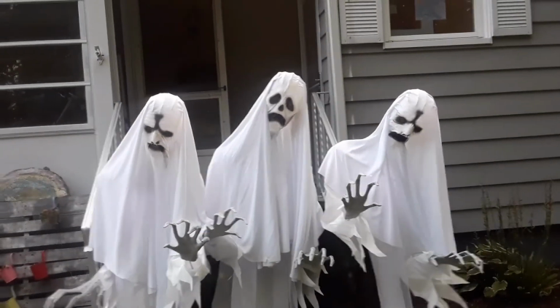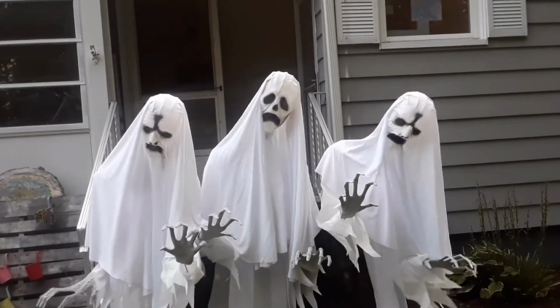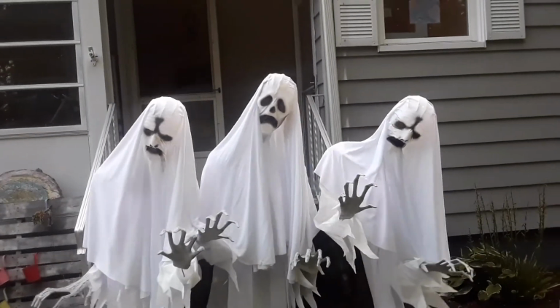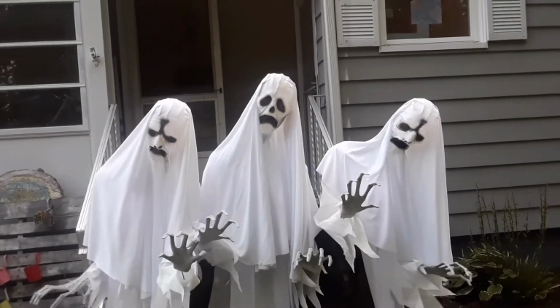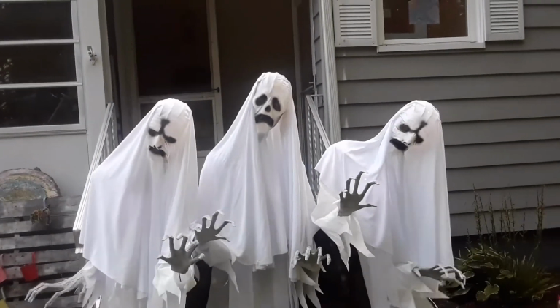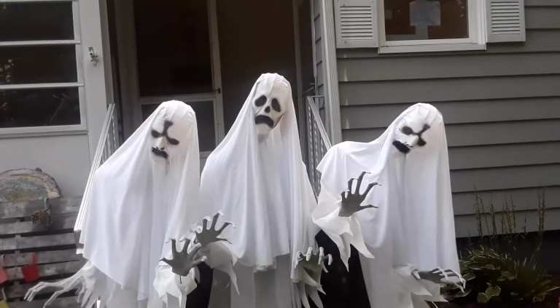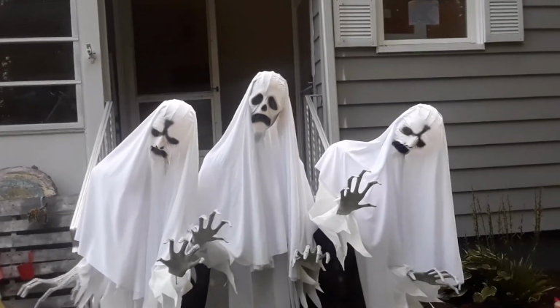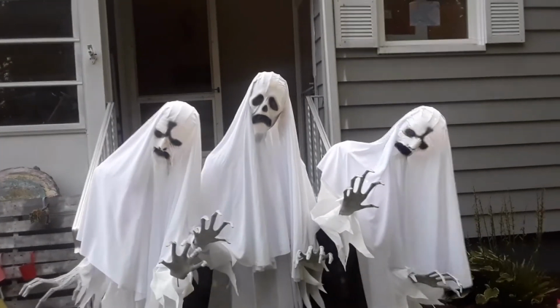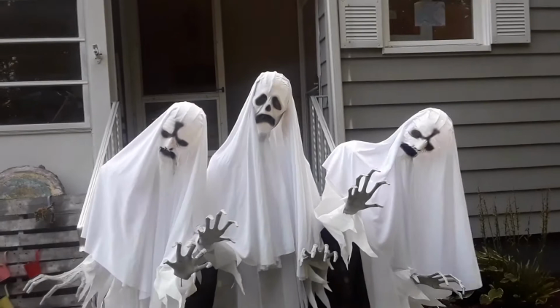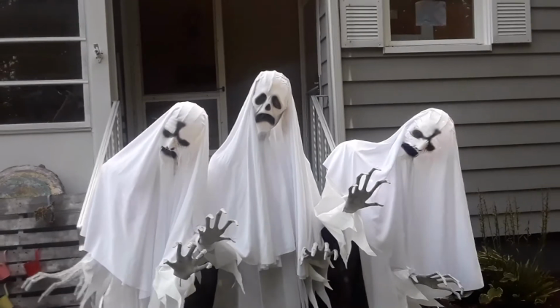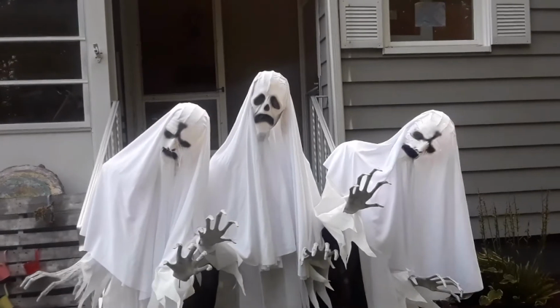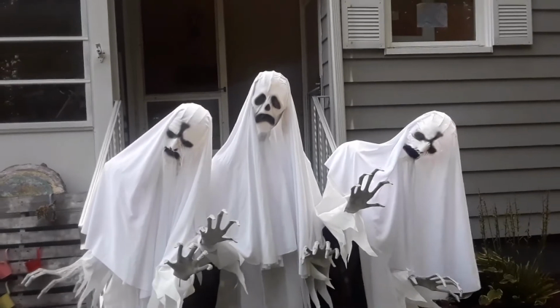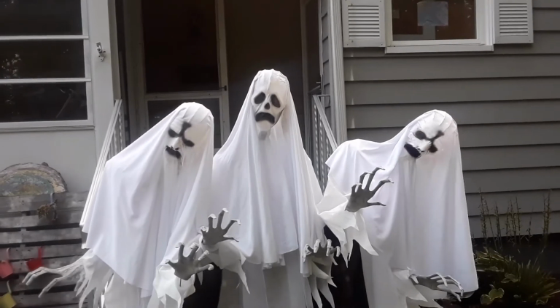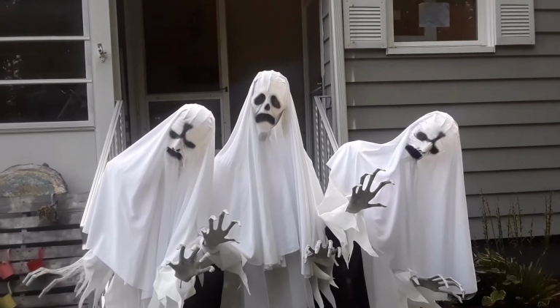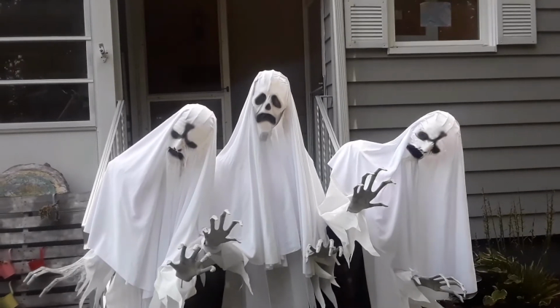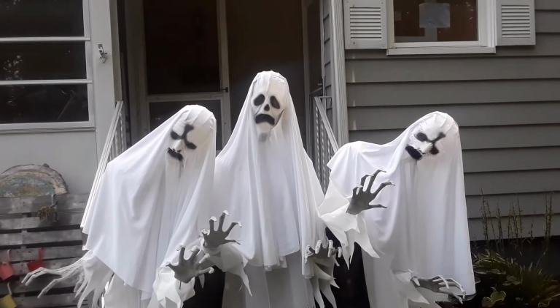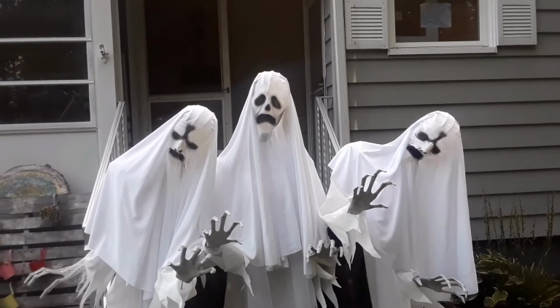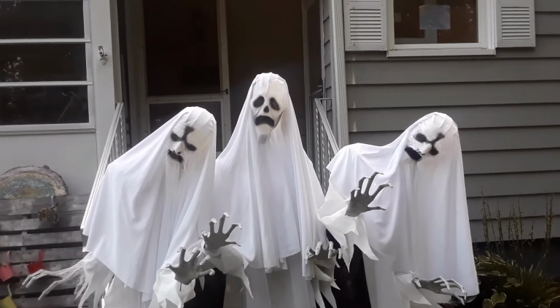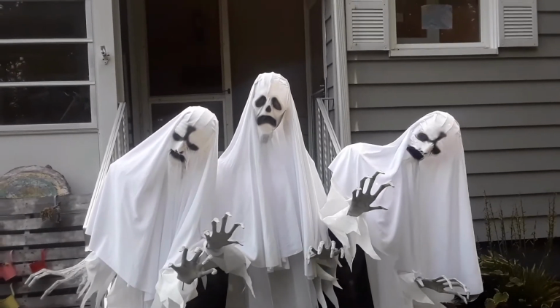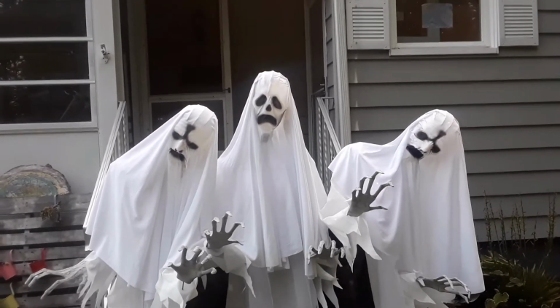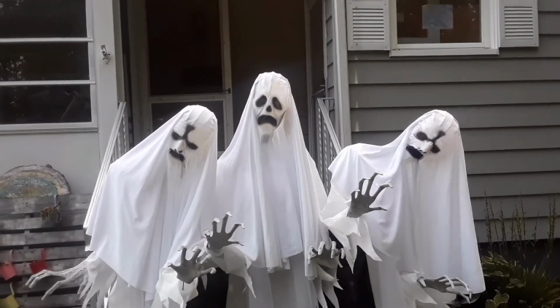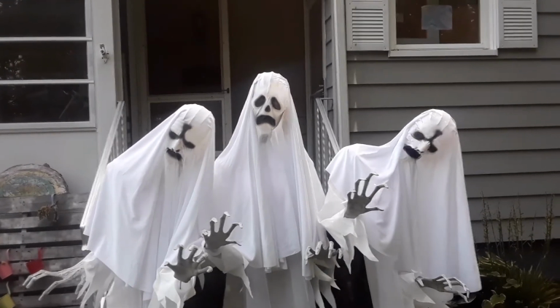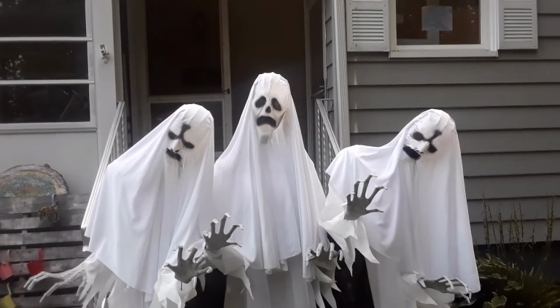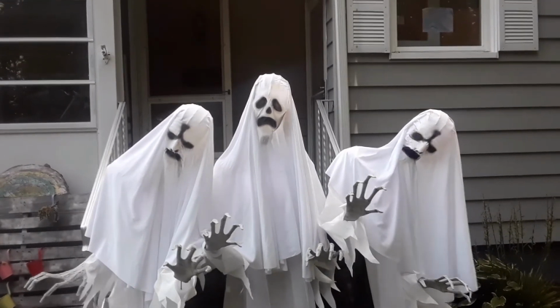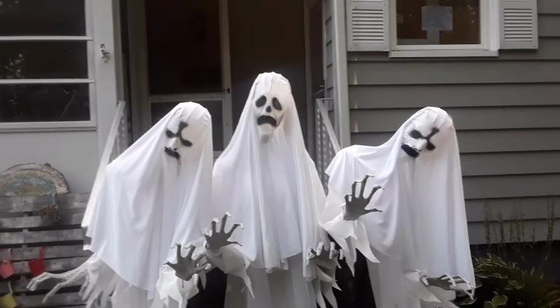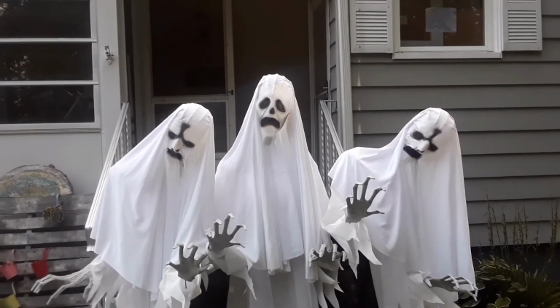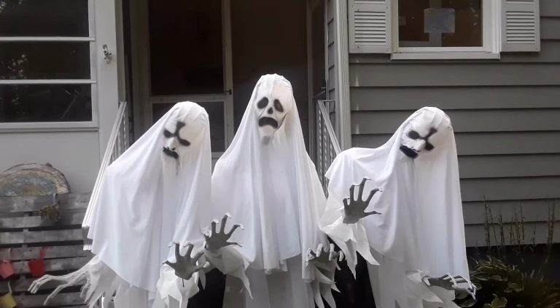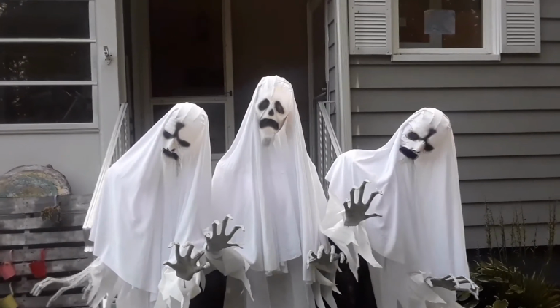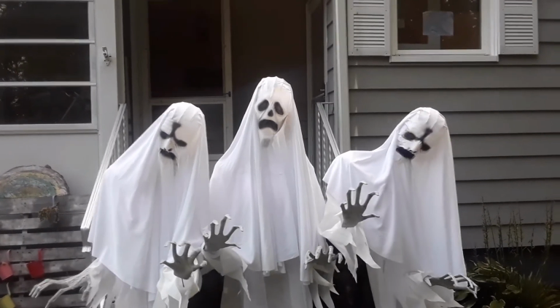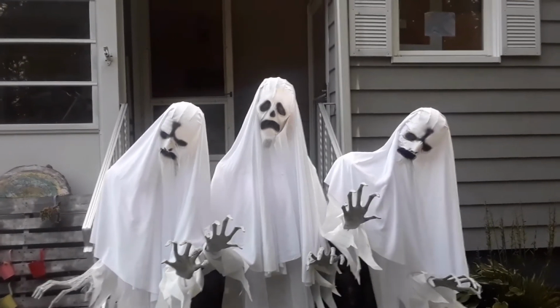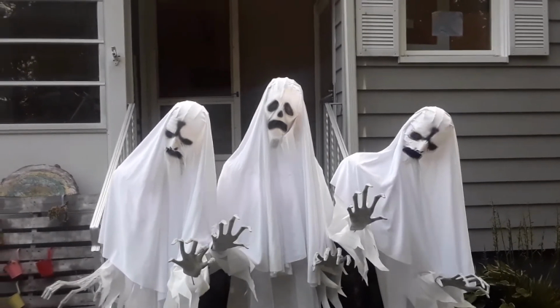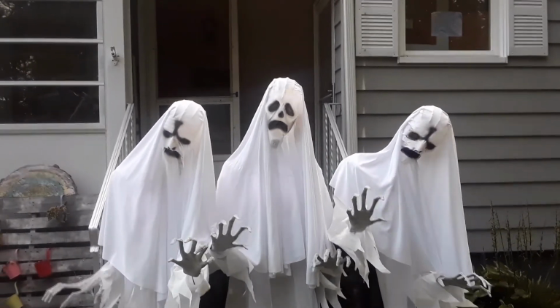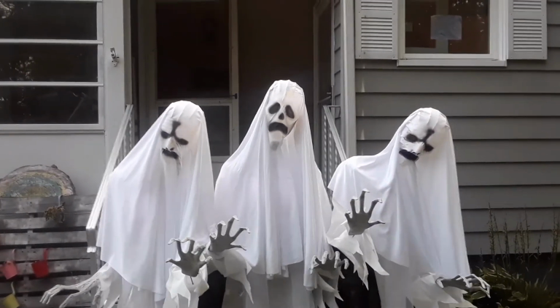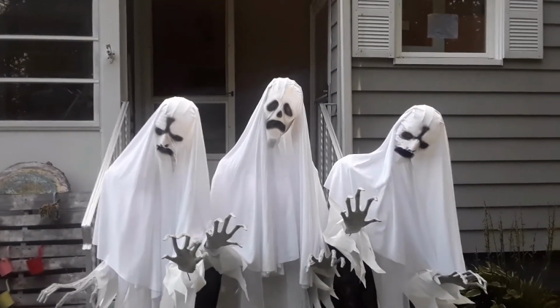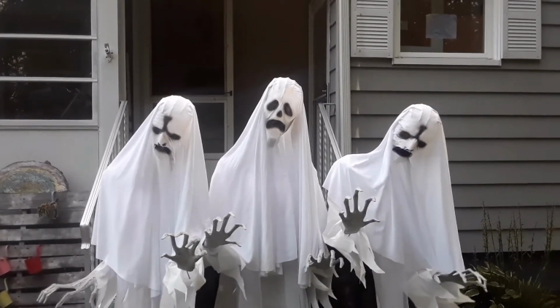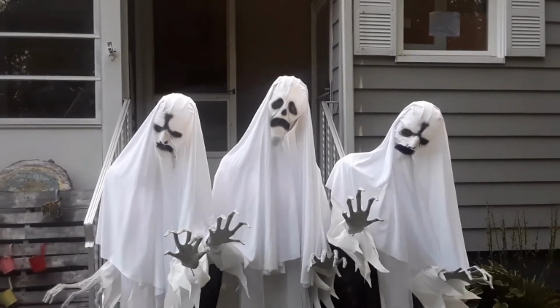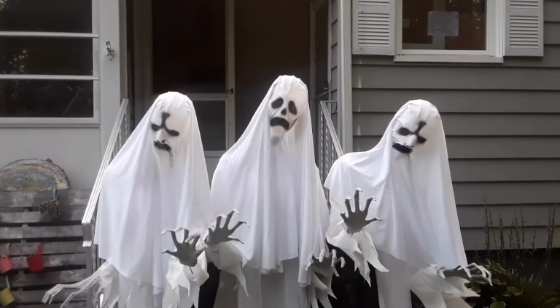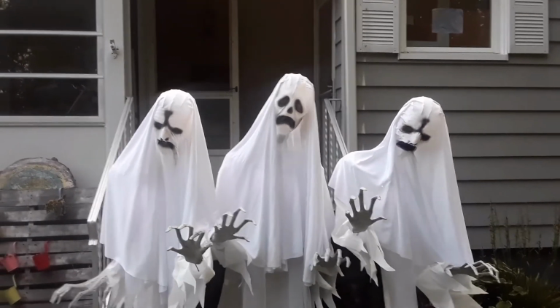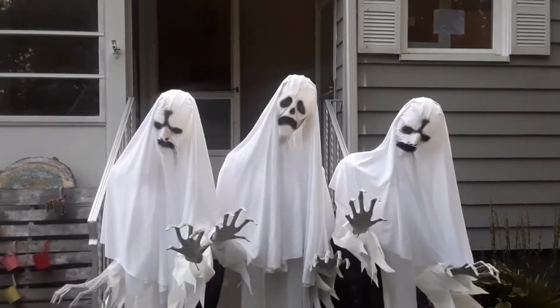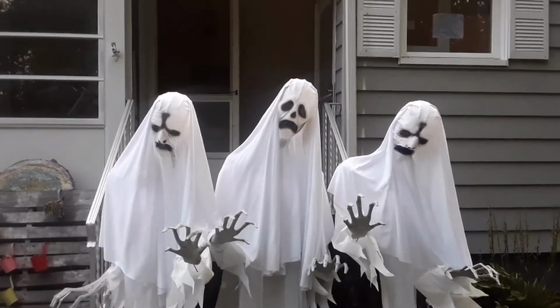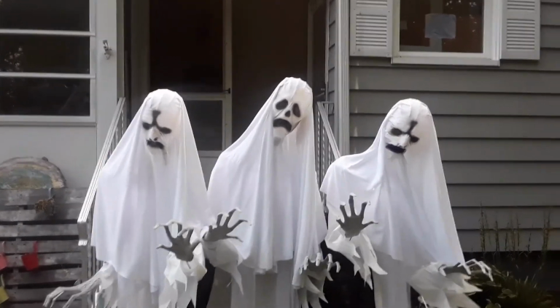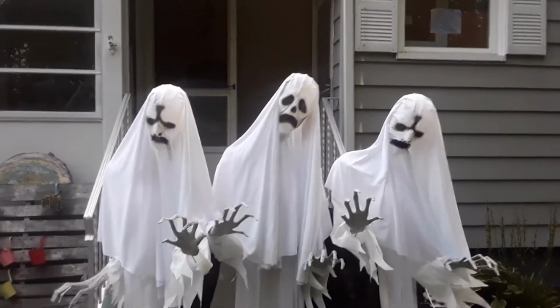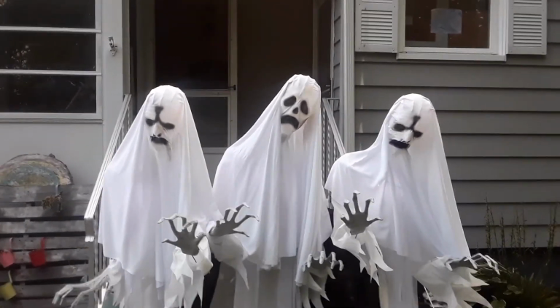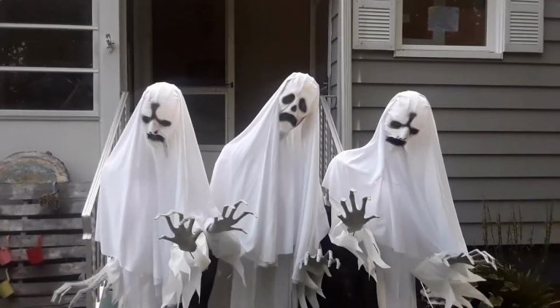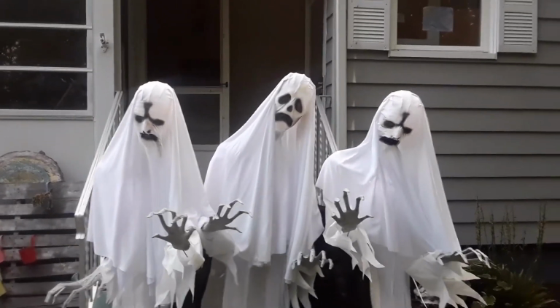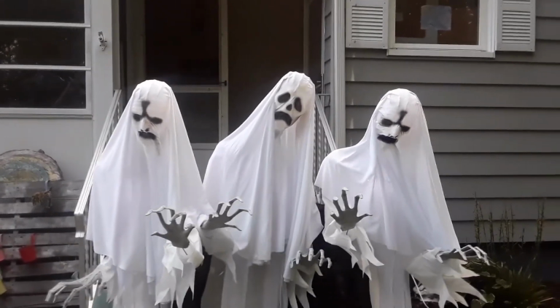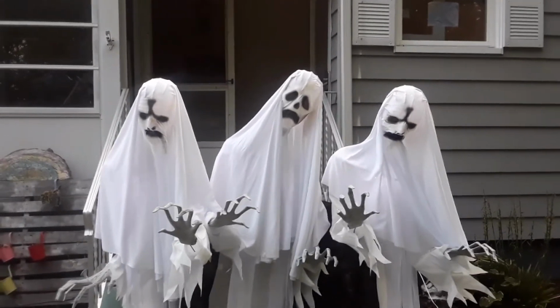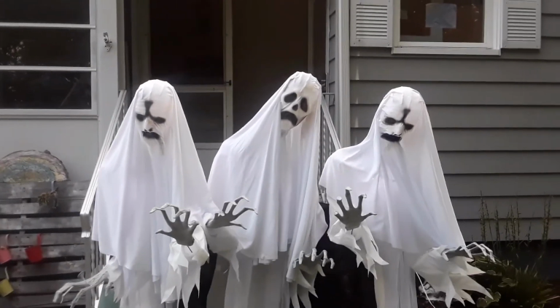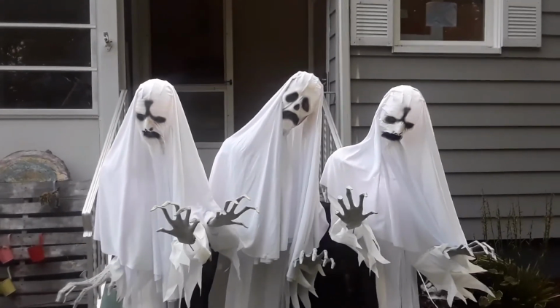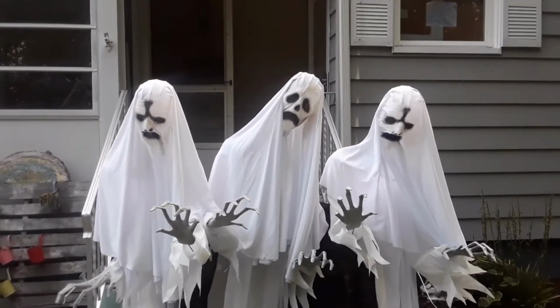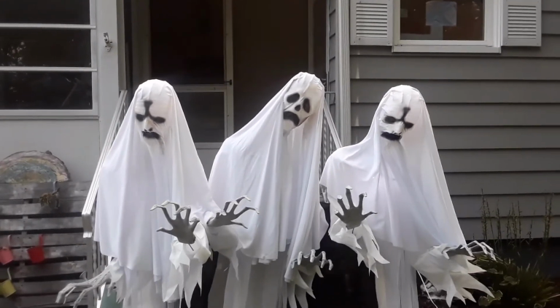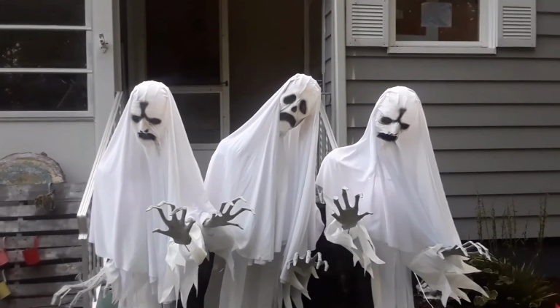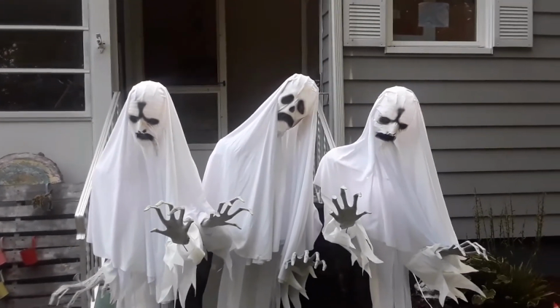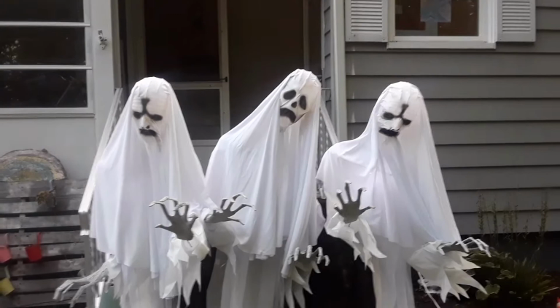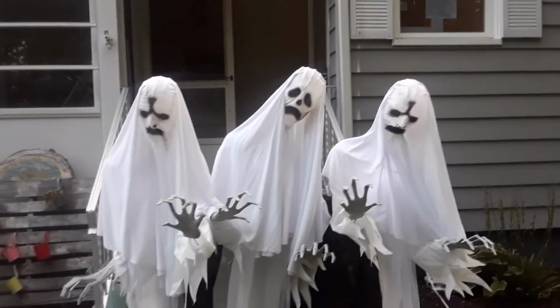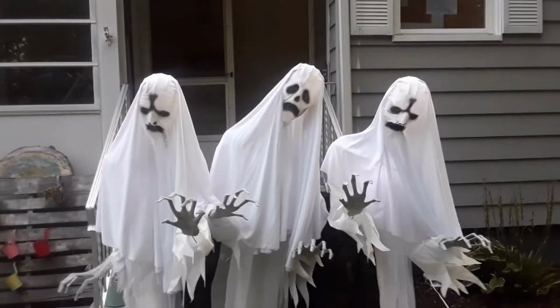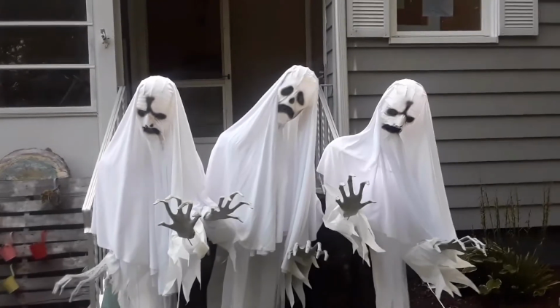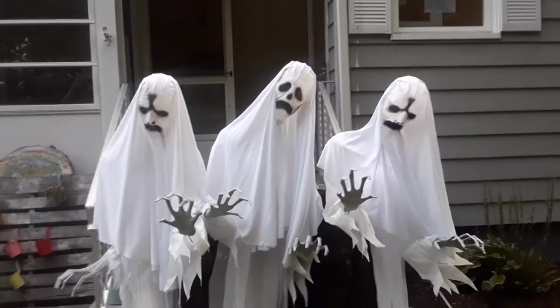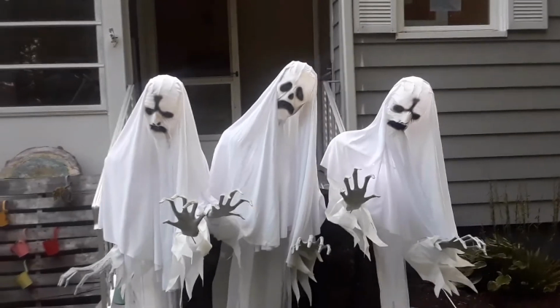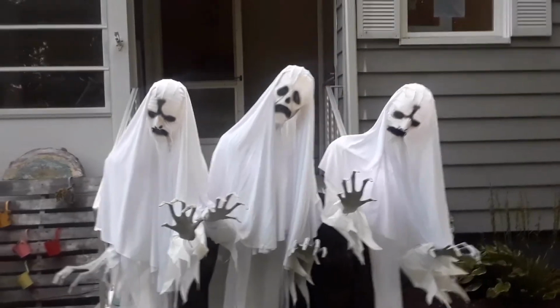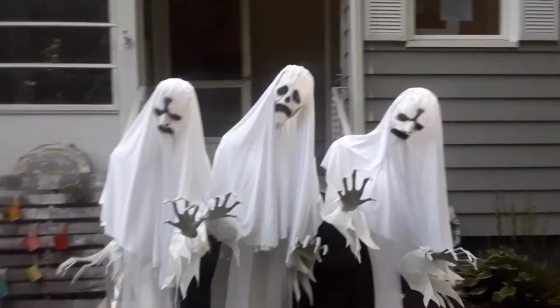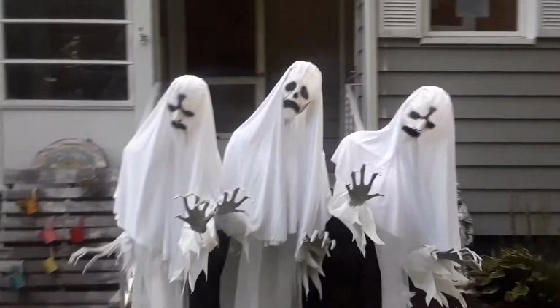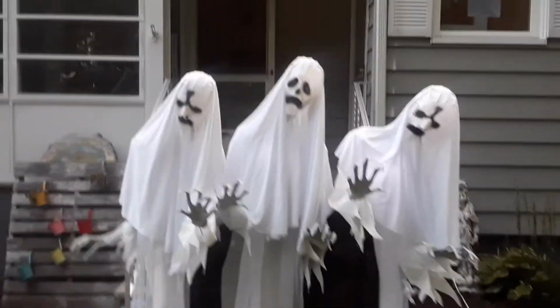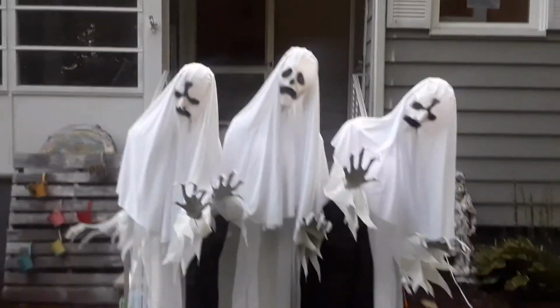I really love this guy. Can't wait to have them in our yard haunt for the first time since we got it.